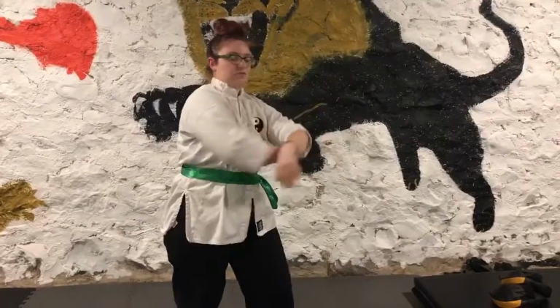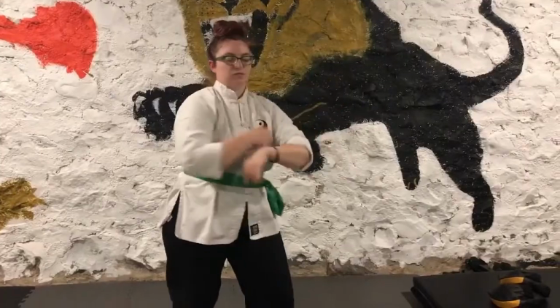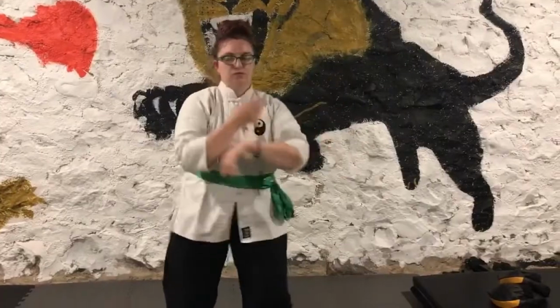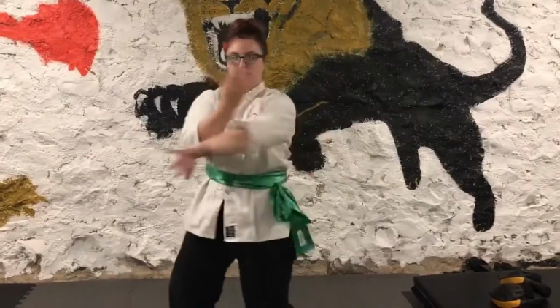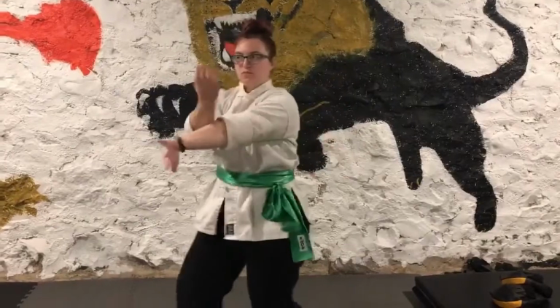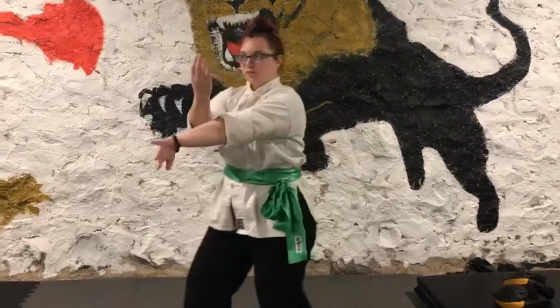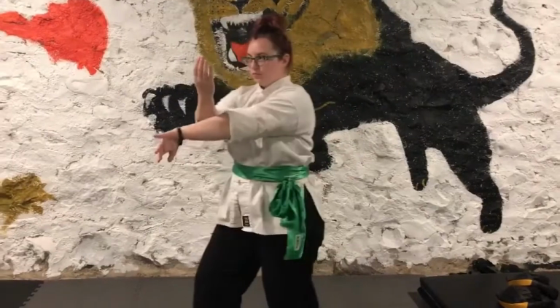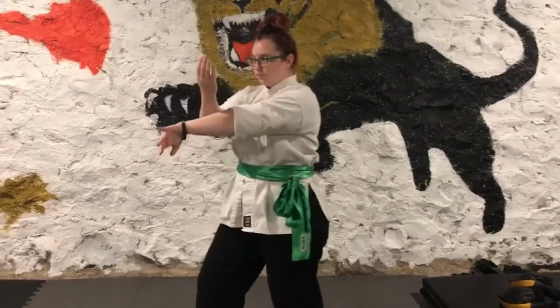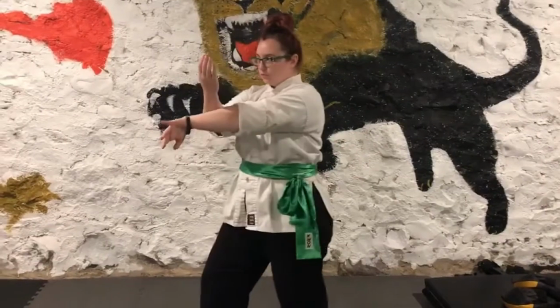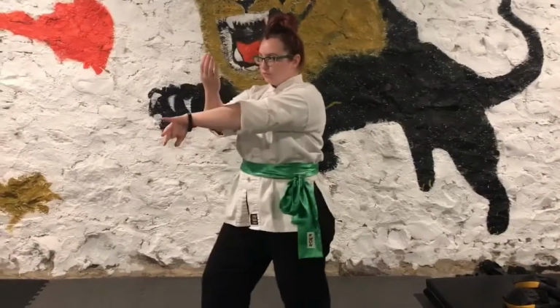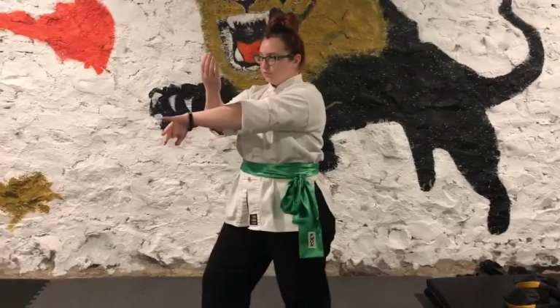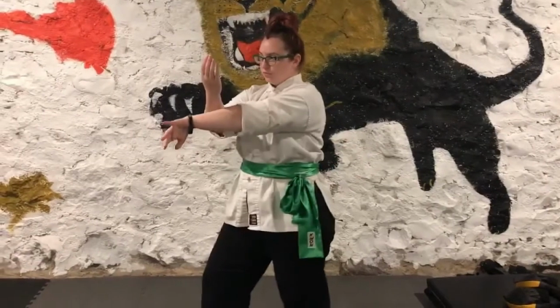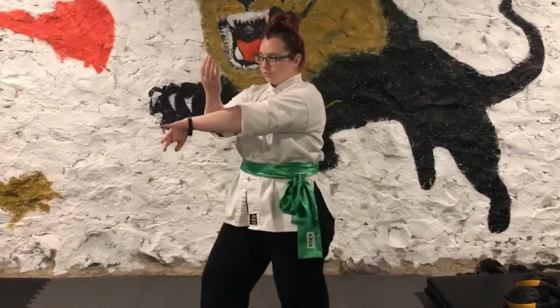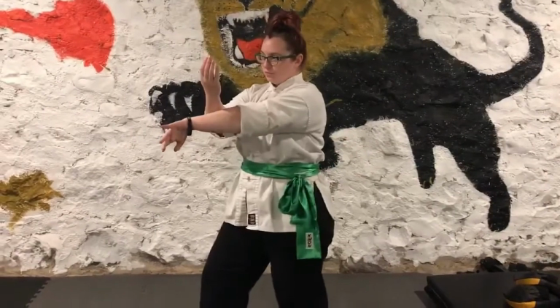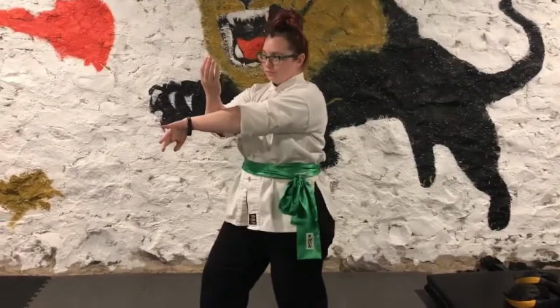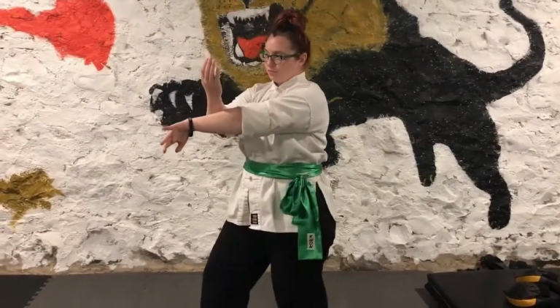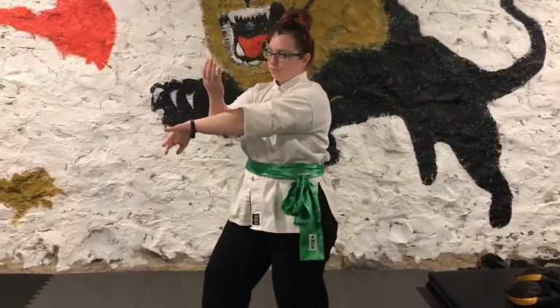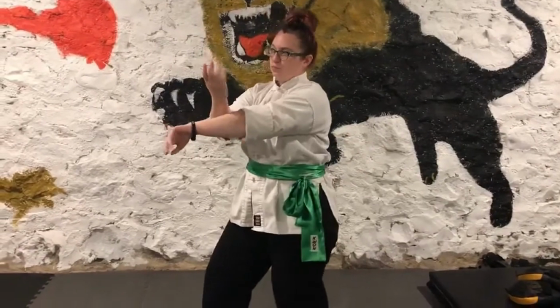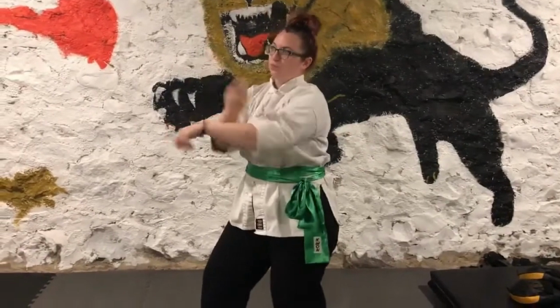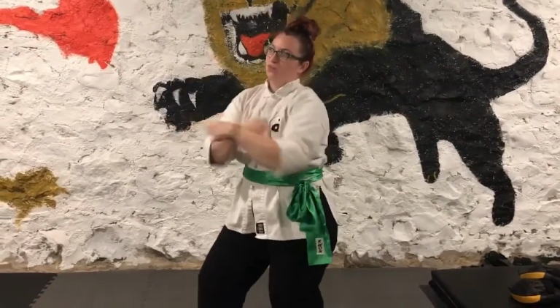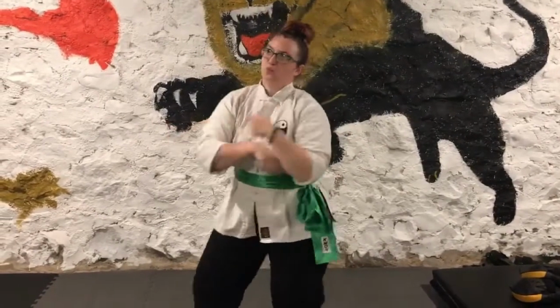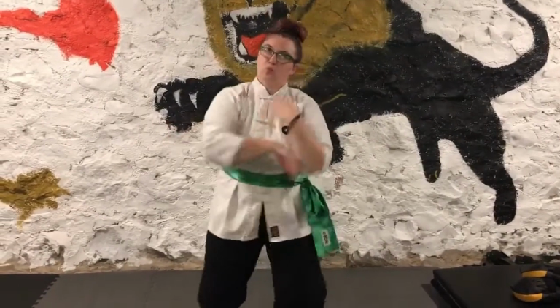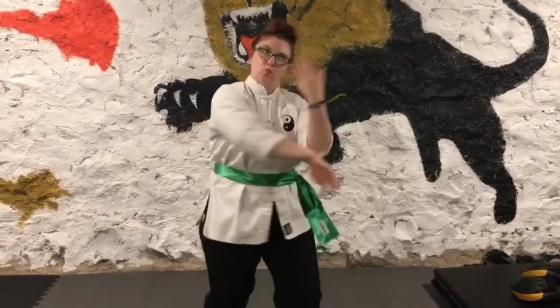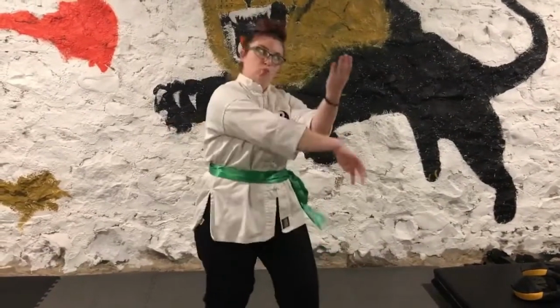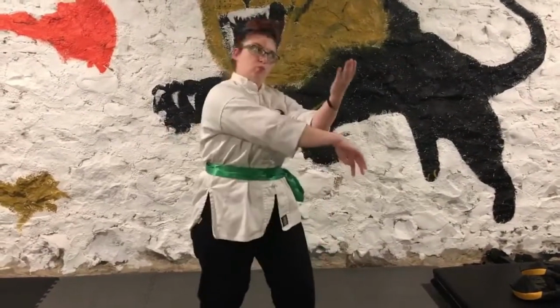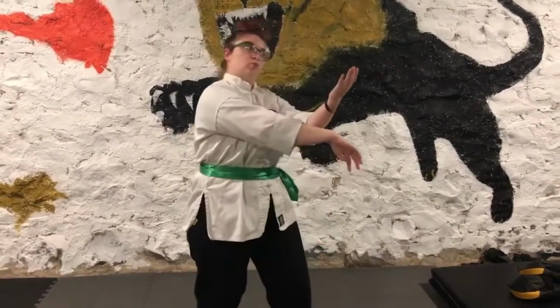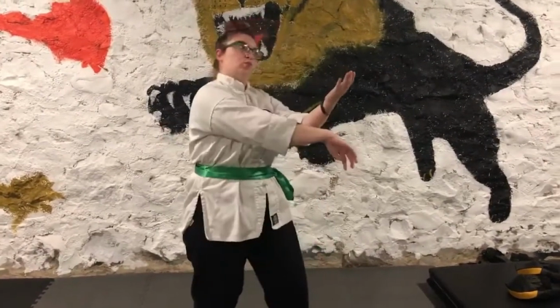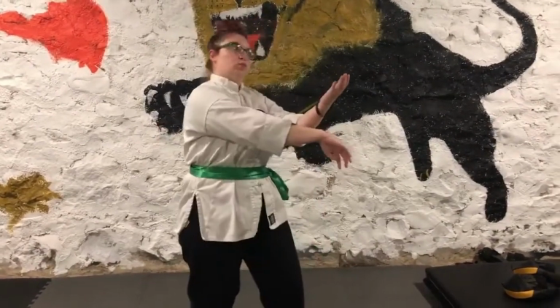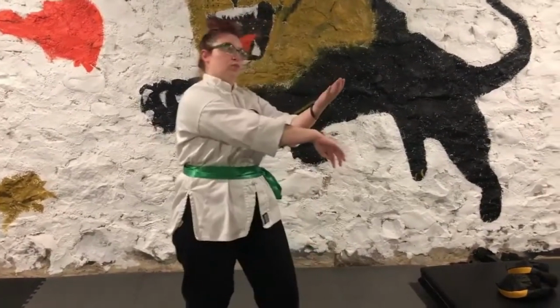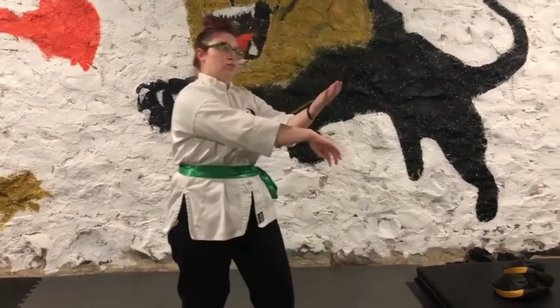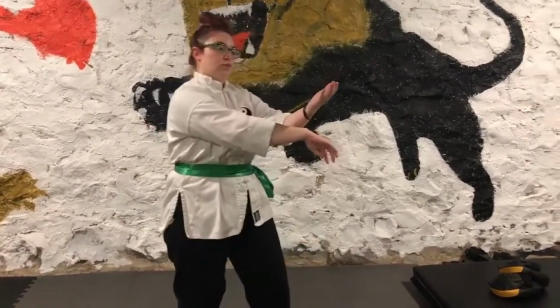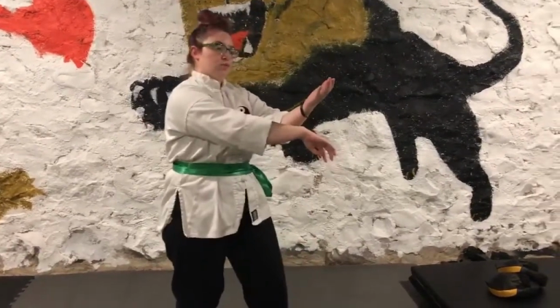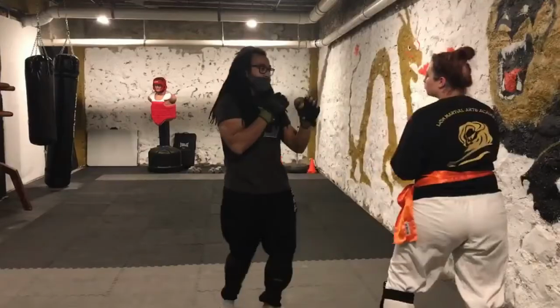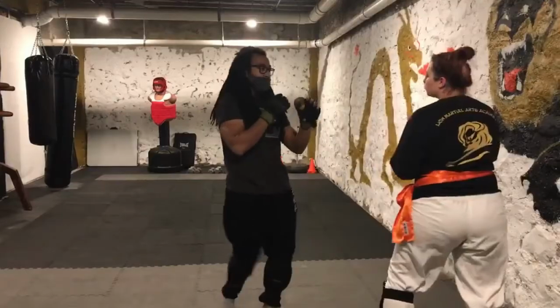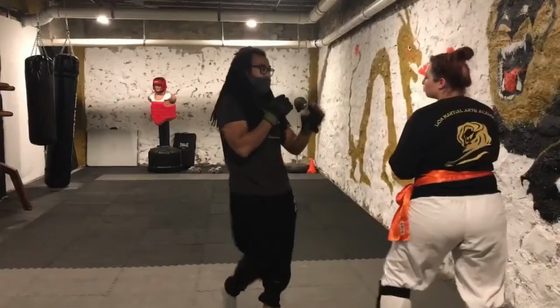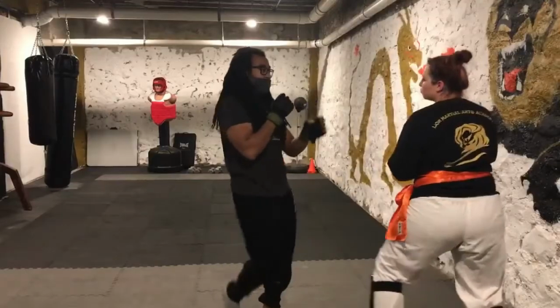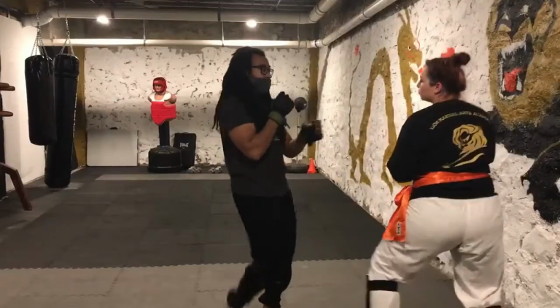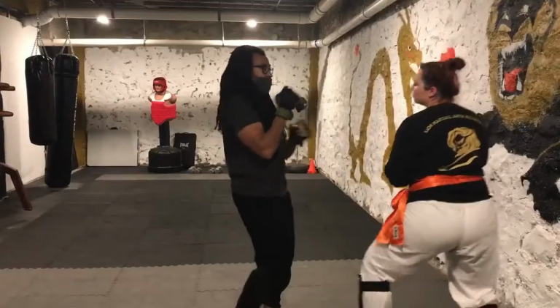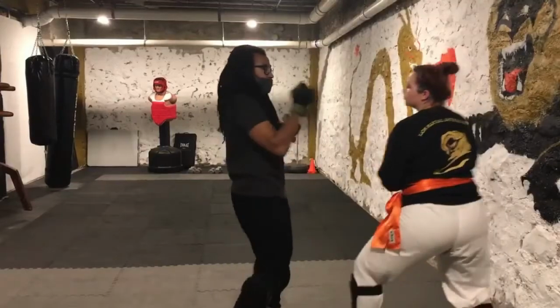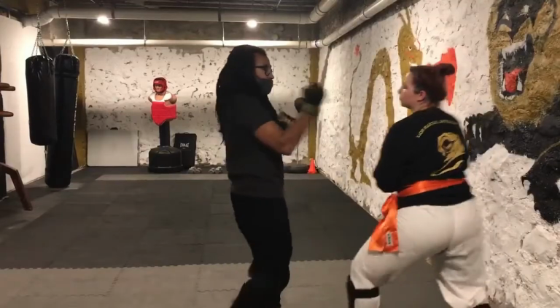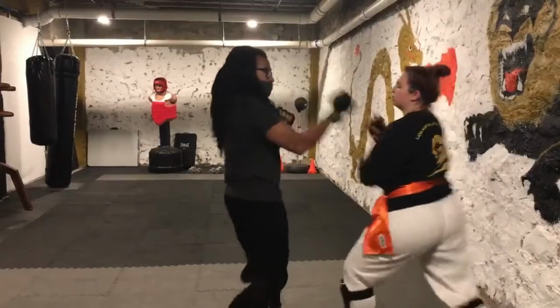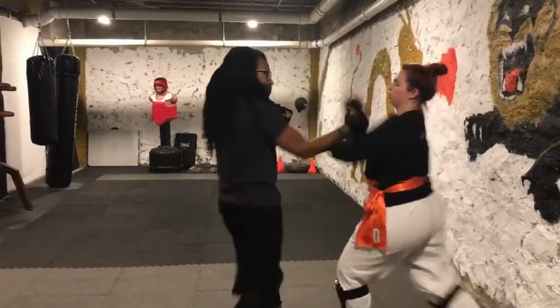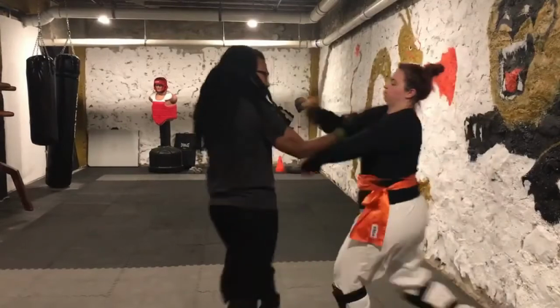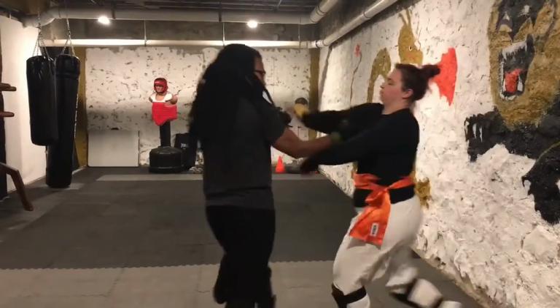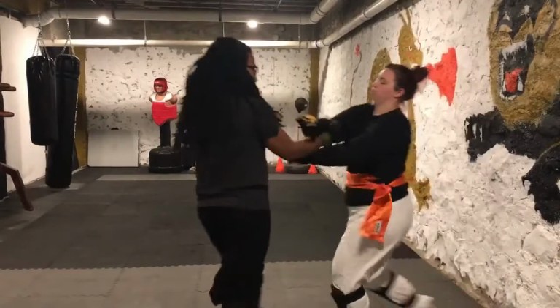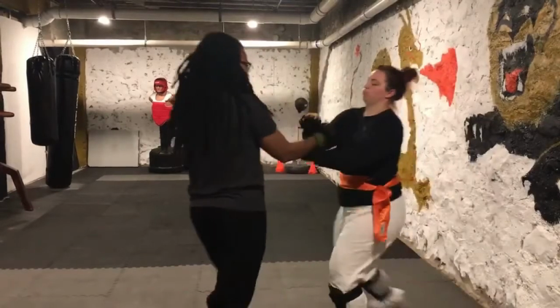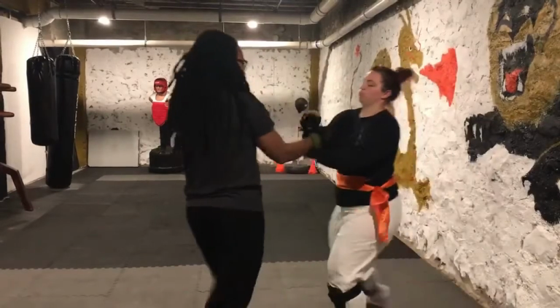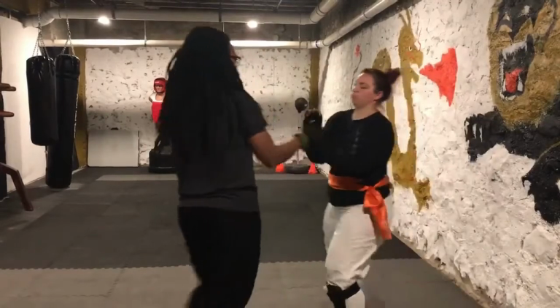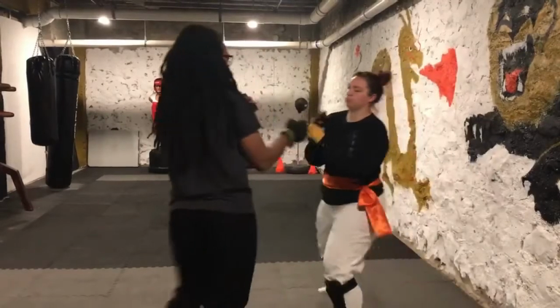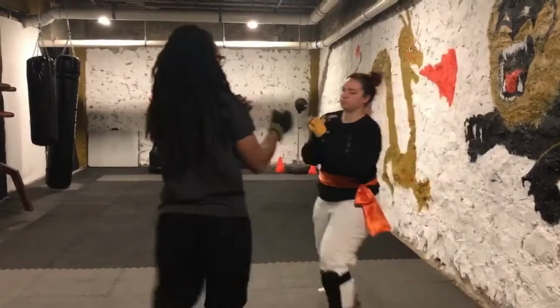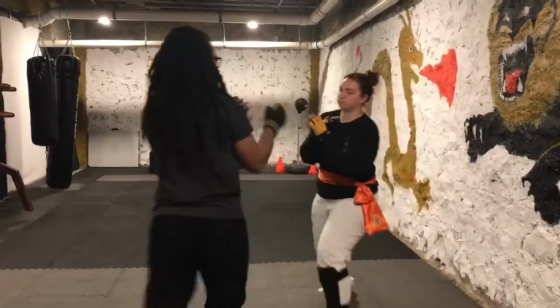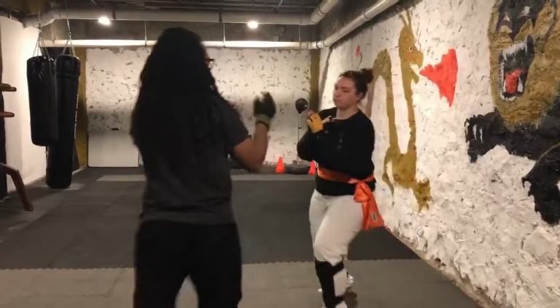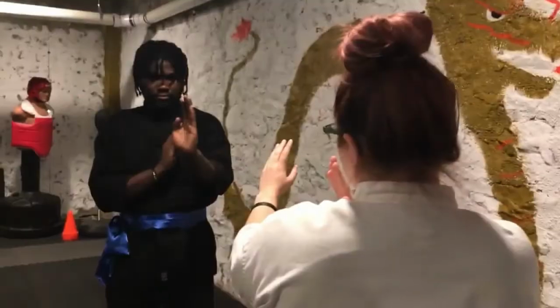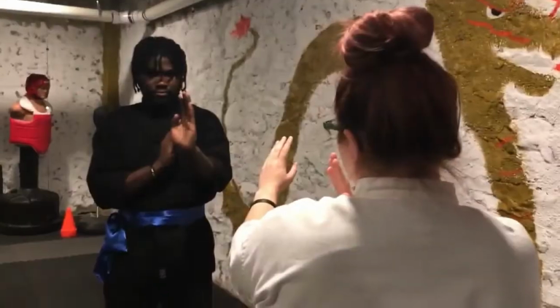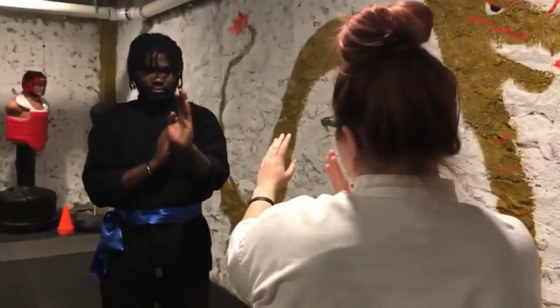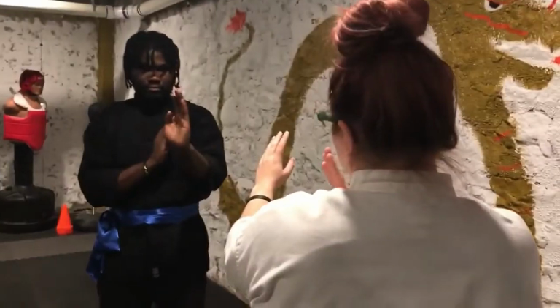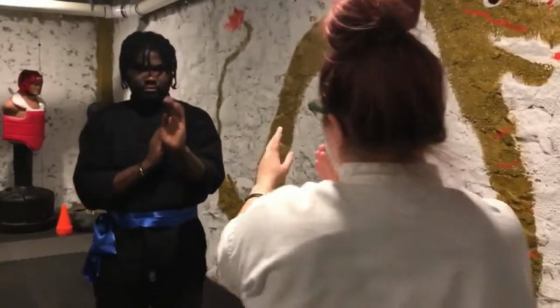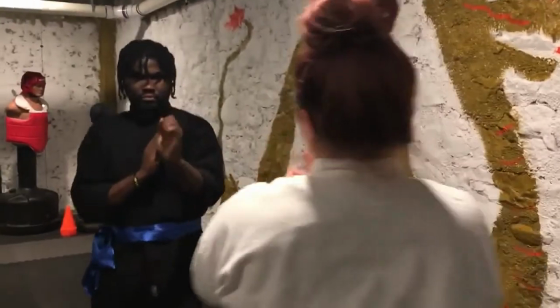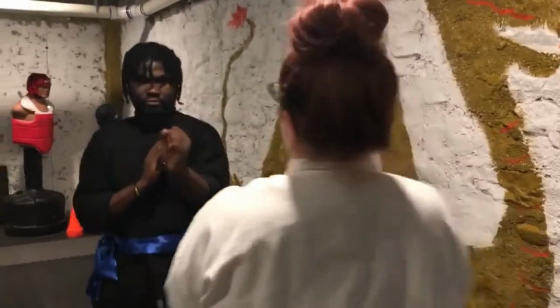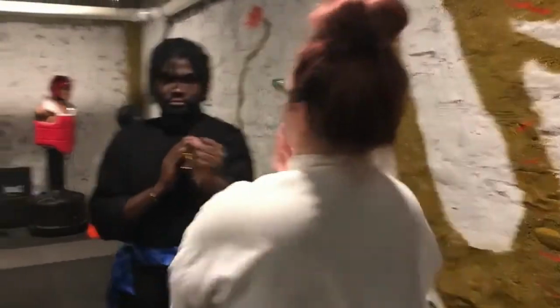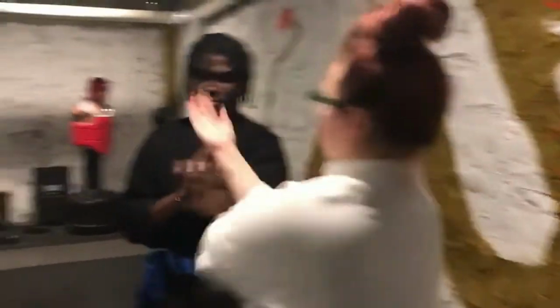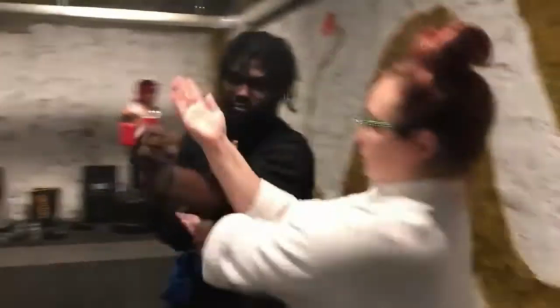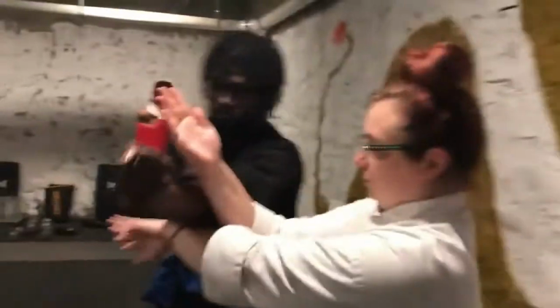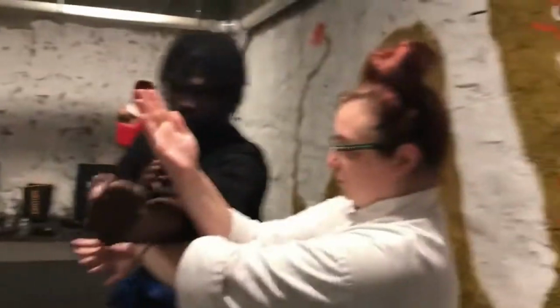Kwanzao — rolling hands. Used to deflect an opponent's attack away from your body, supported by the front and back hand with the rolling motion.